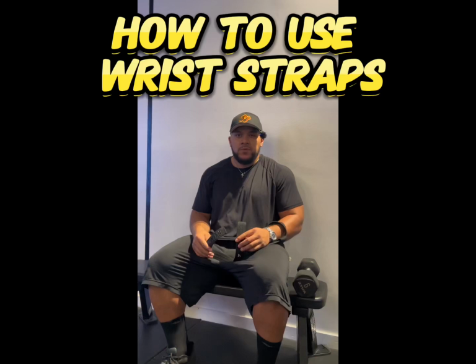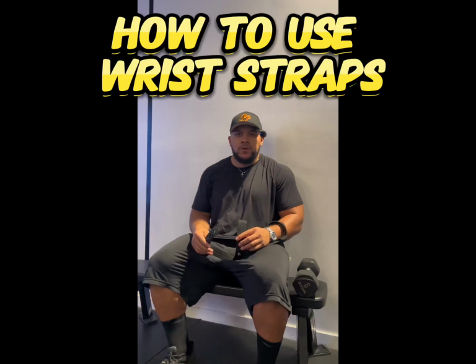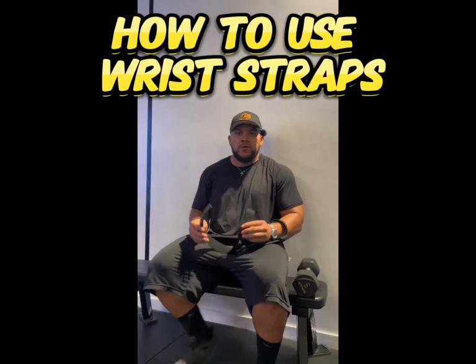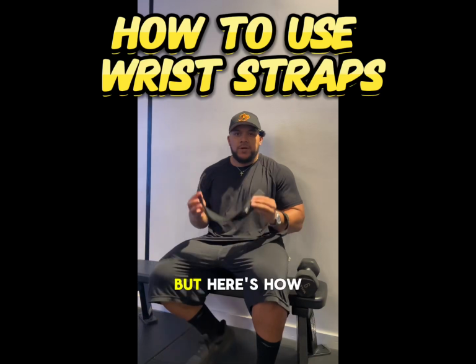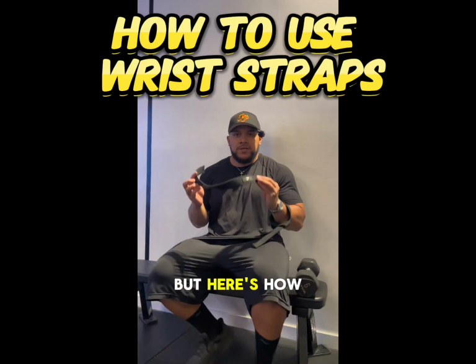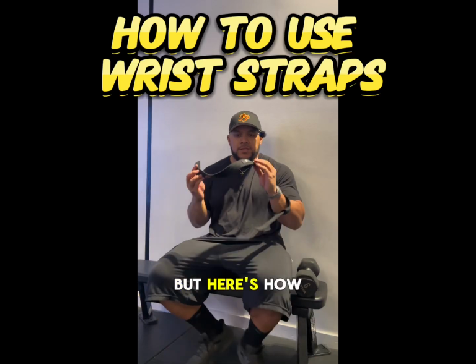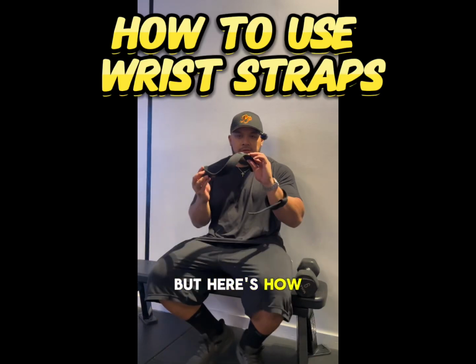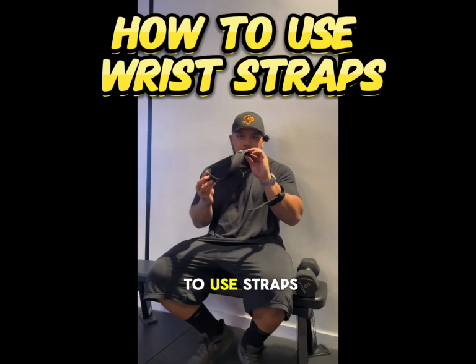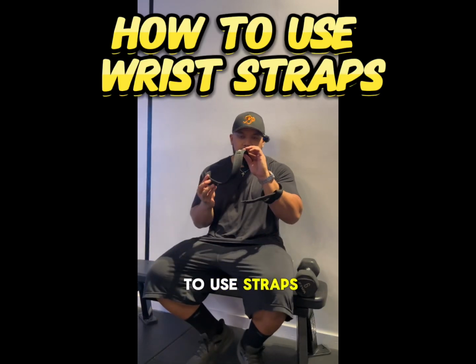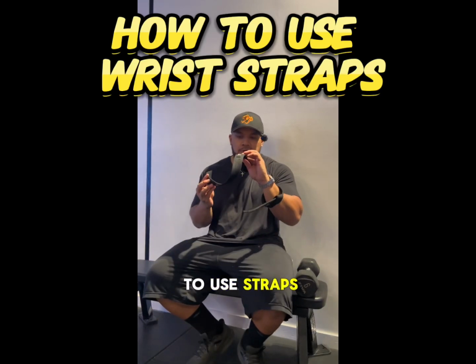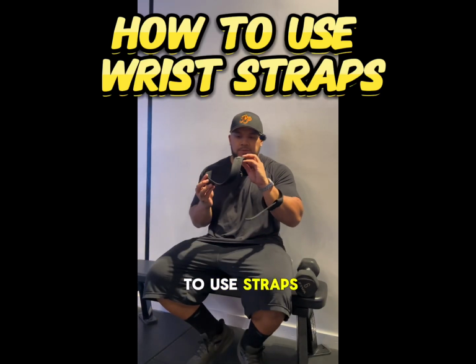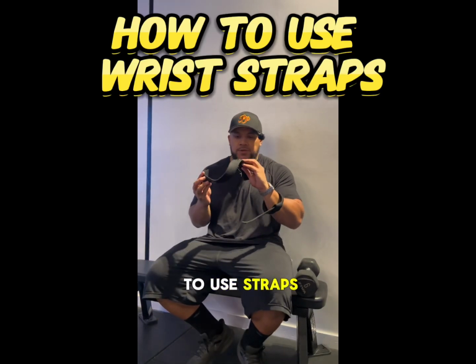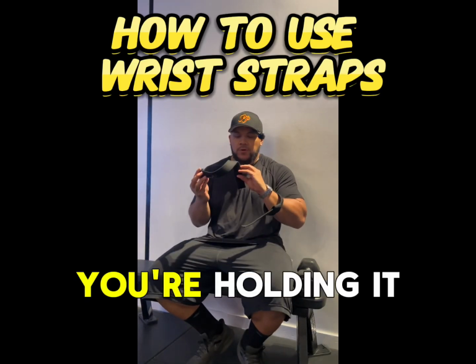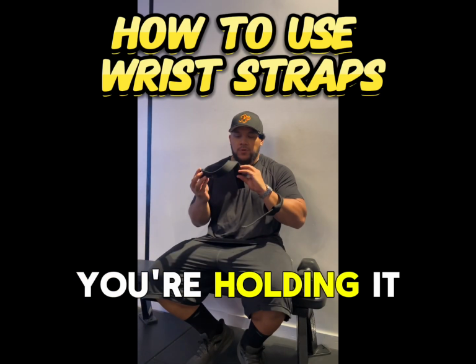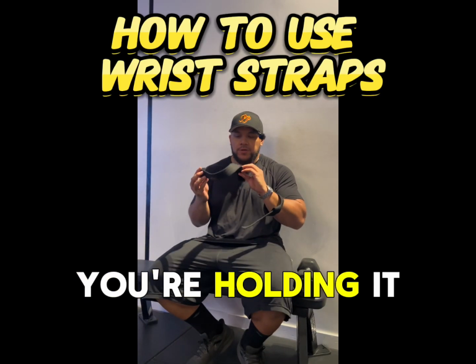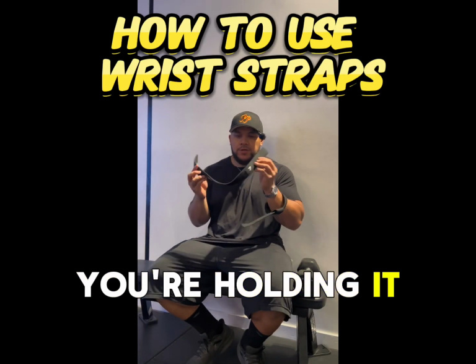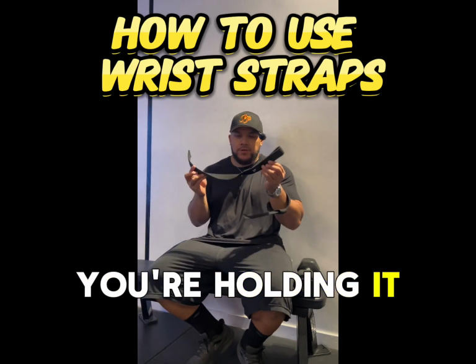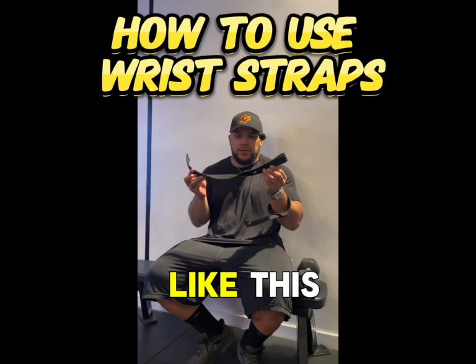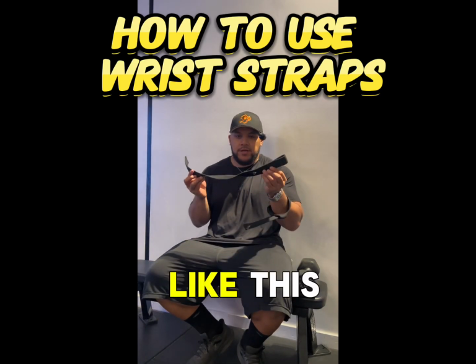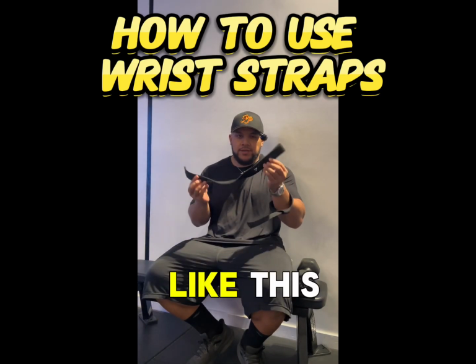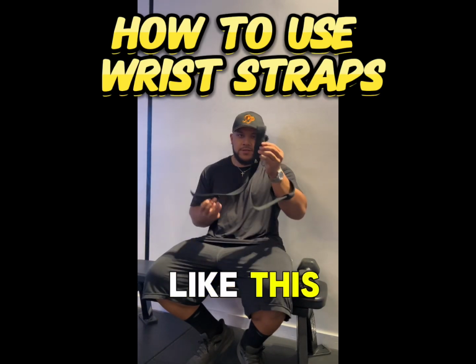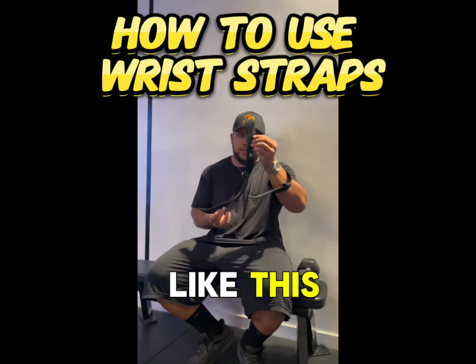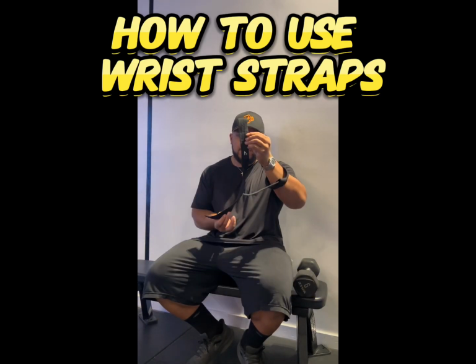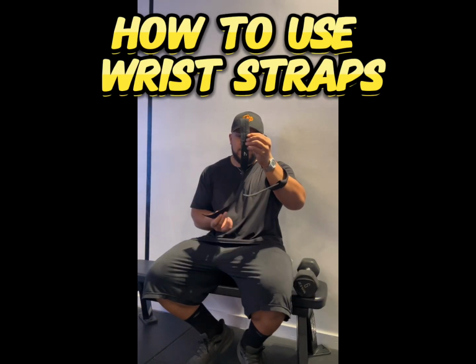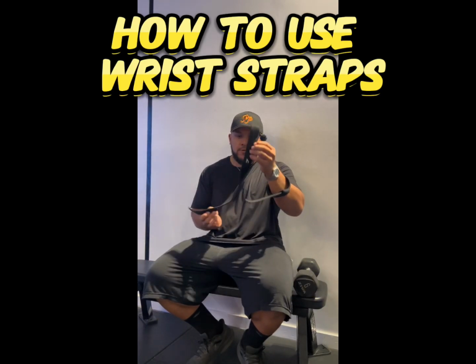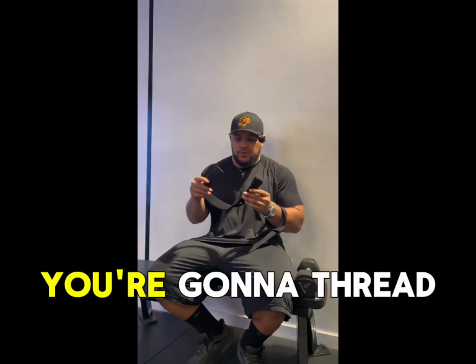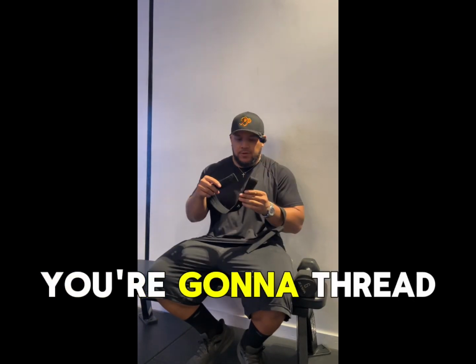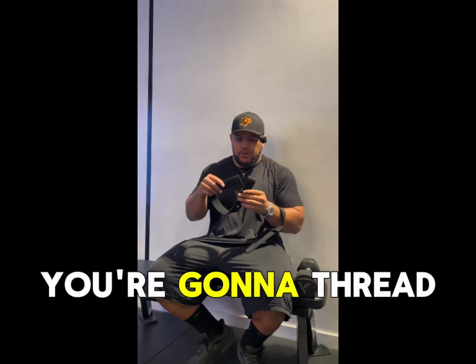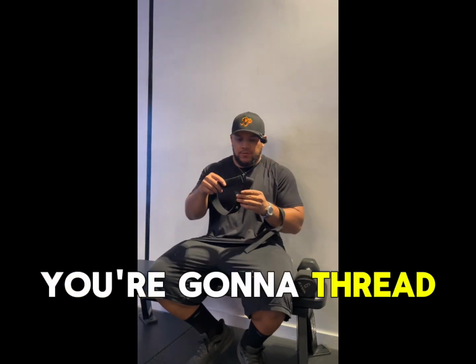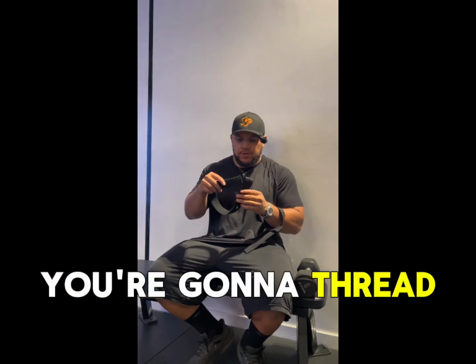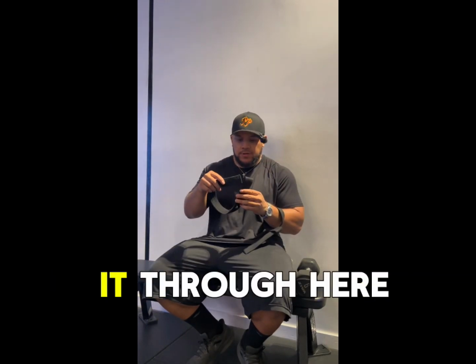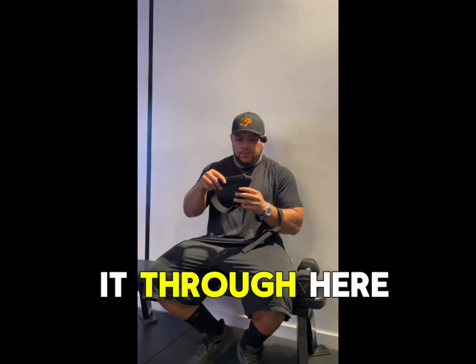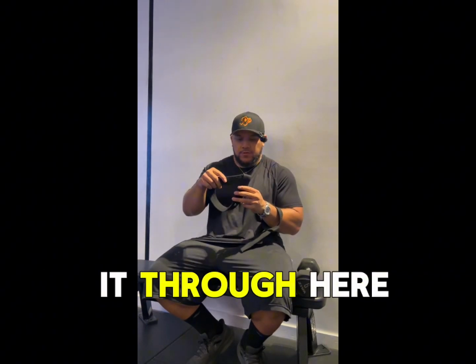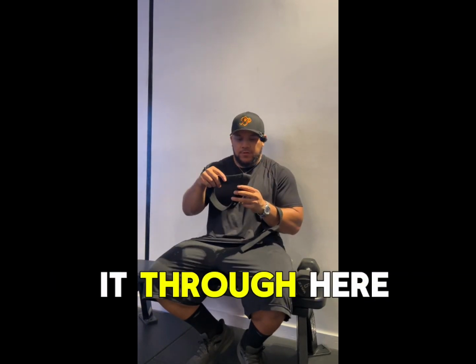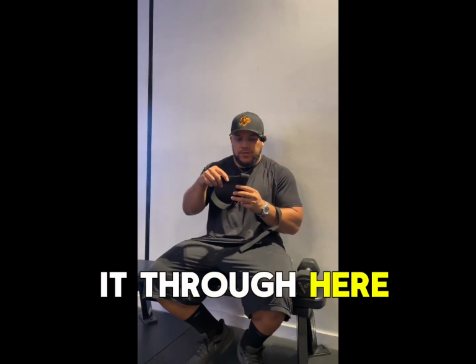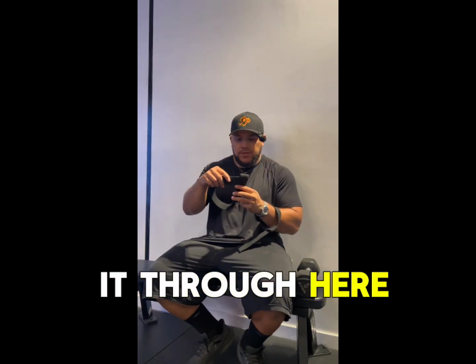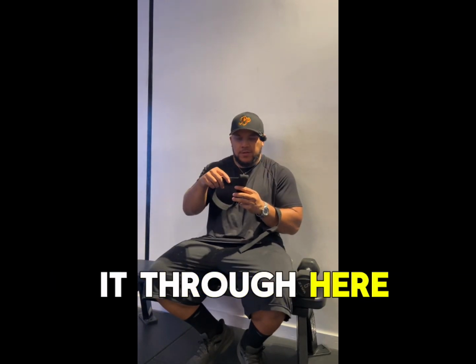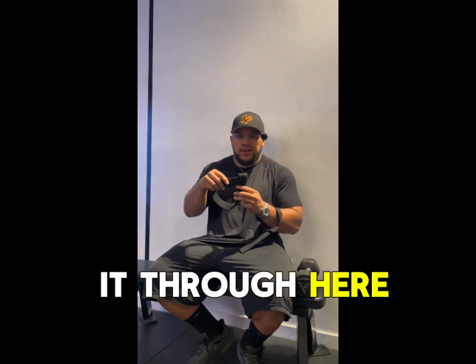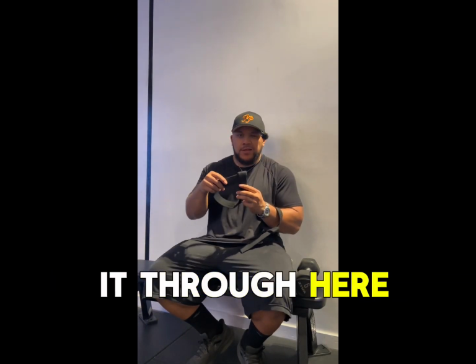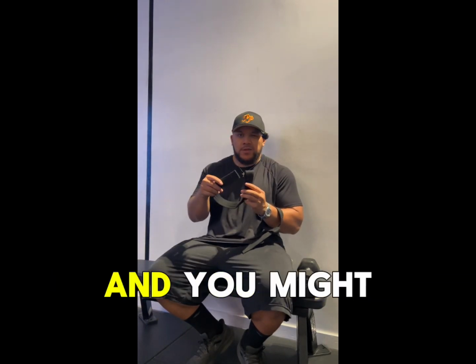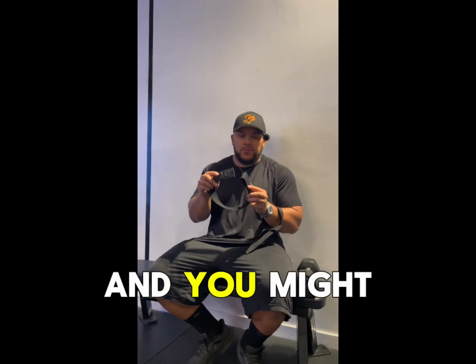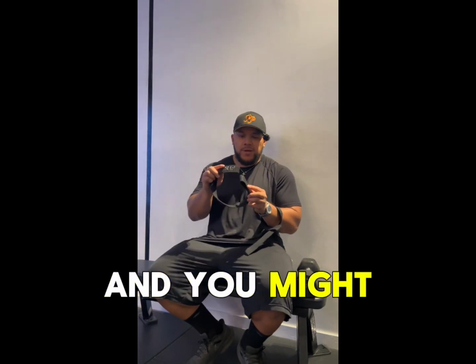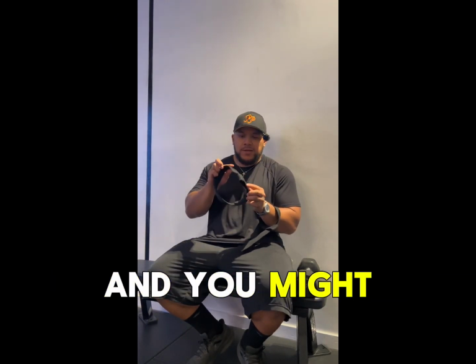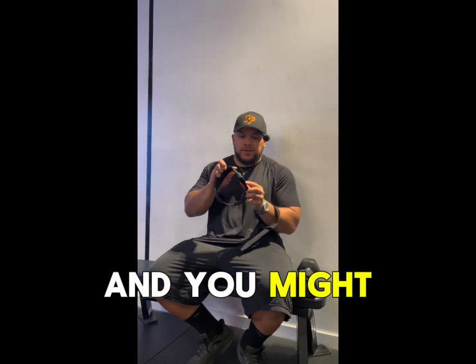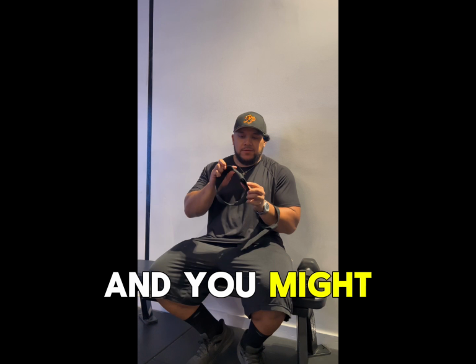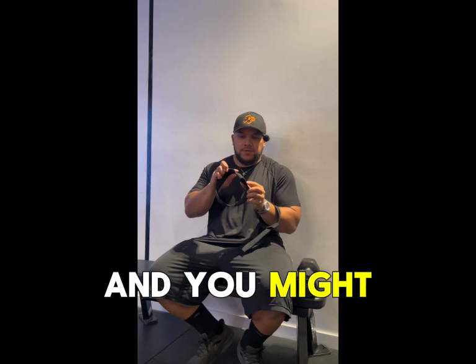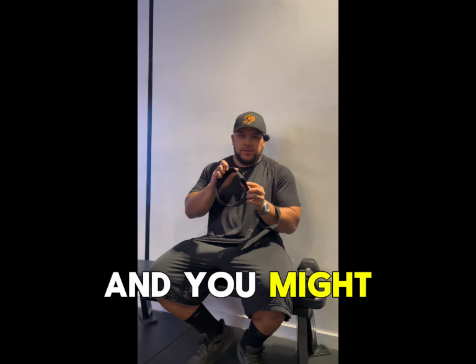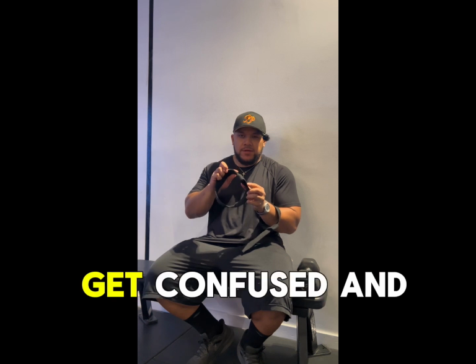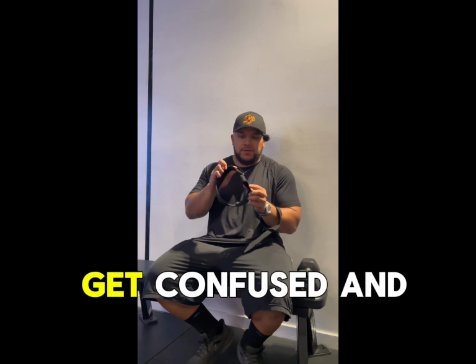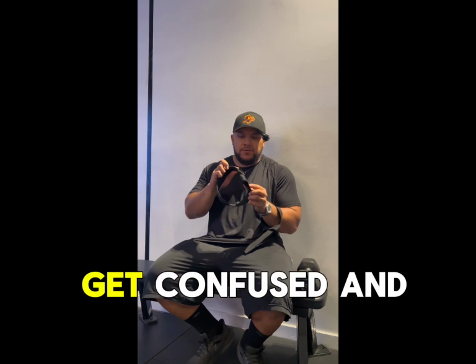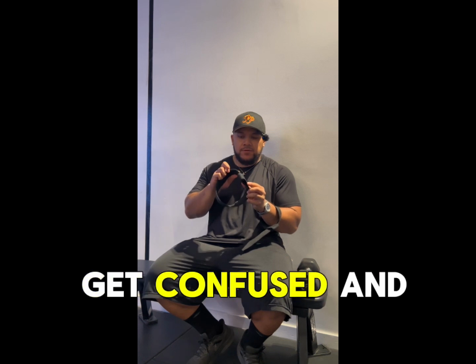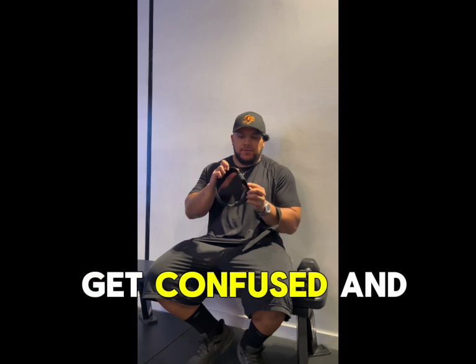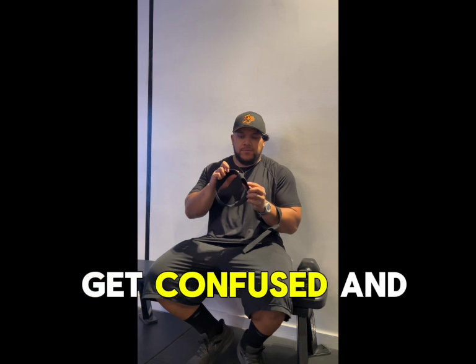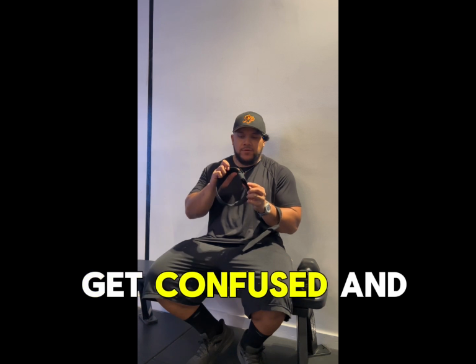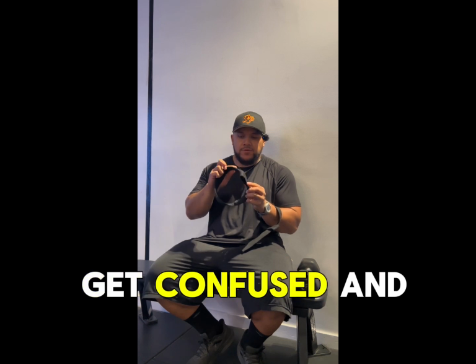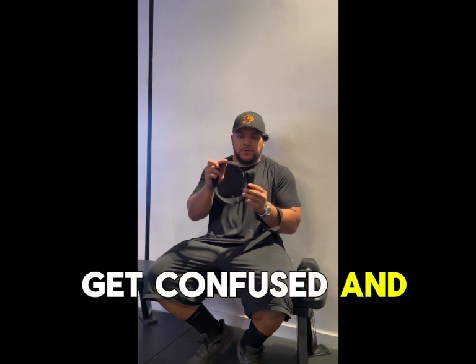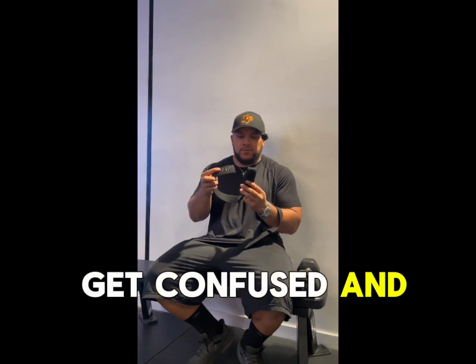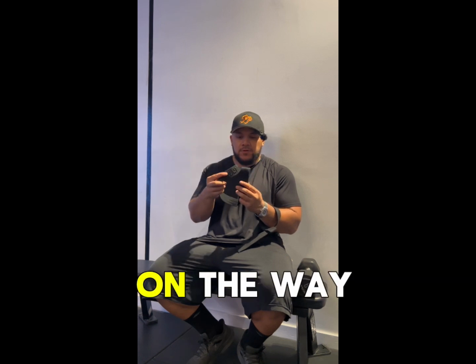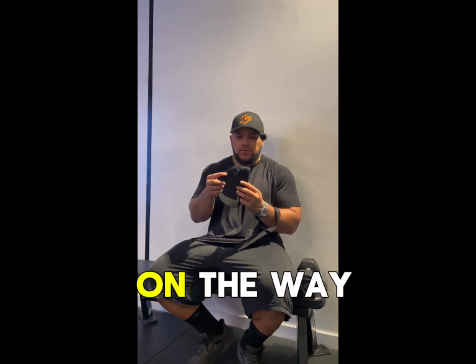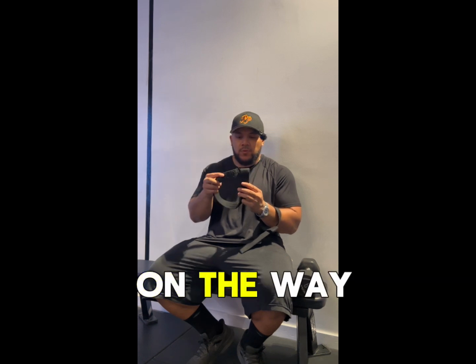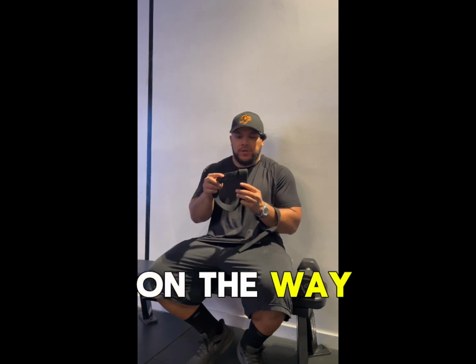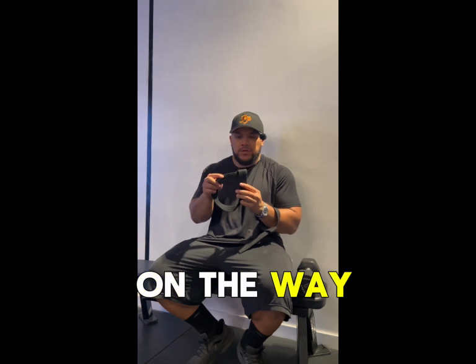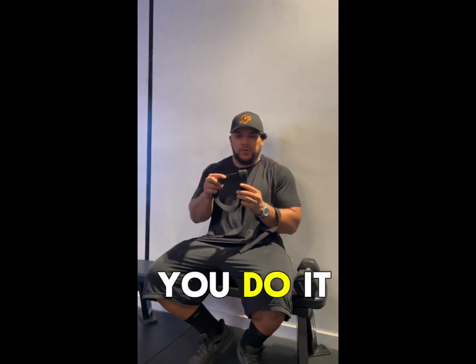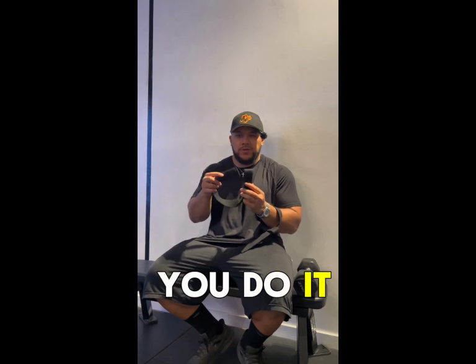Here's how to use straps. You're holding it like this. You're going to thread it through here. You might get confused on the way you do it.